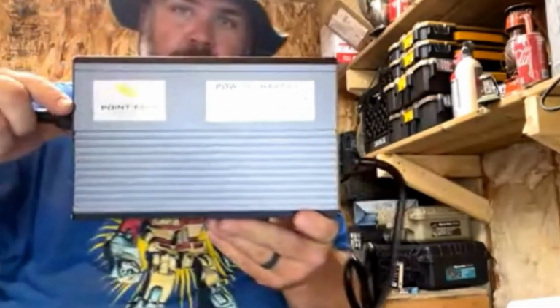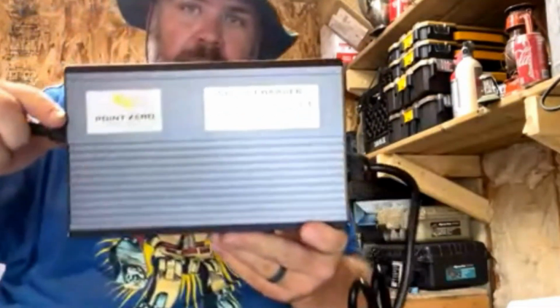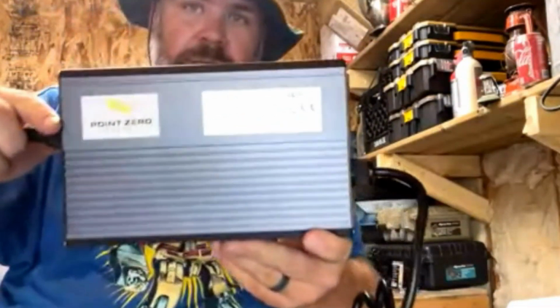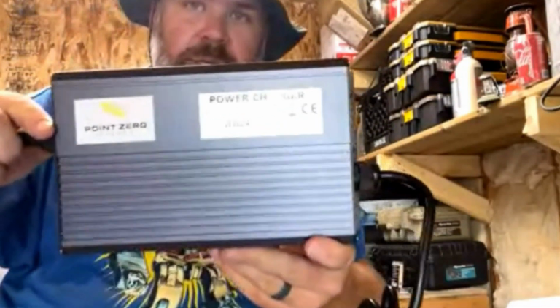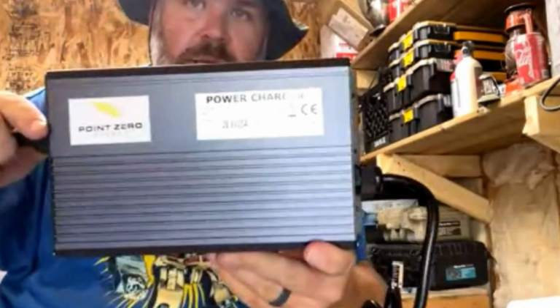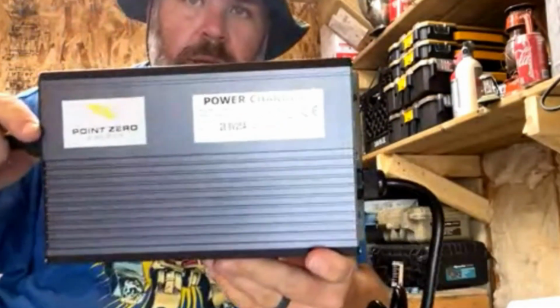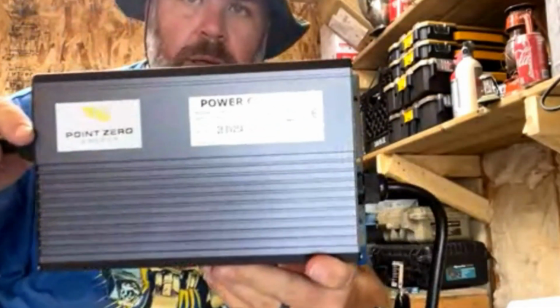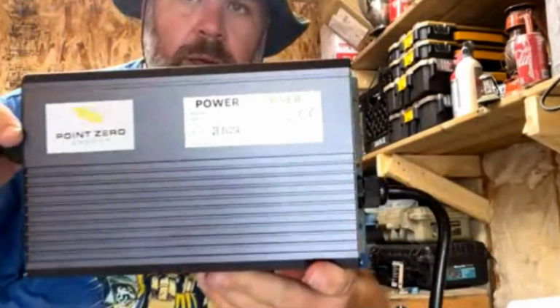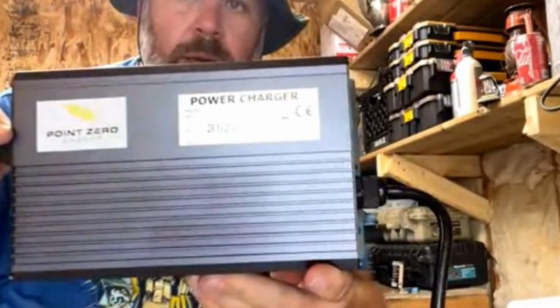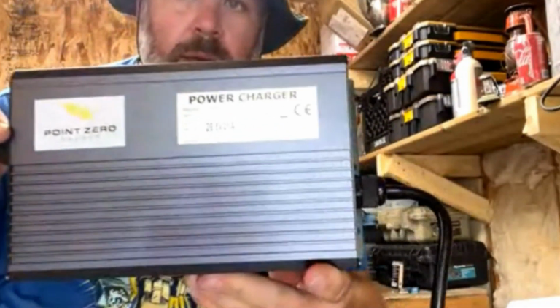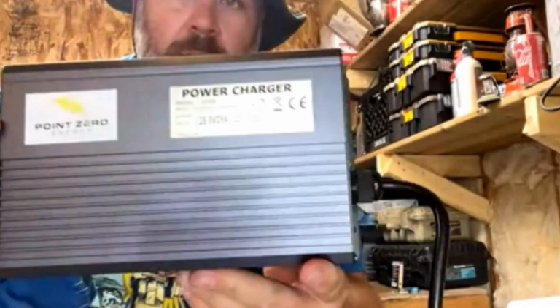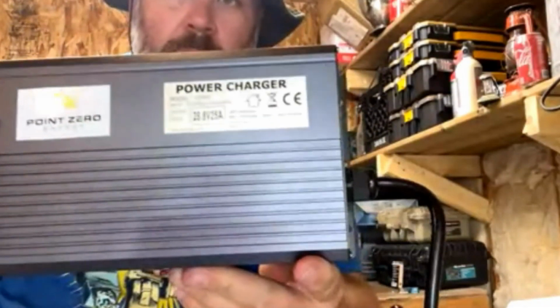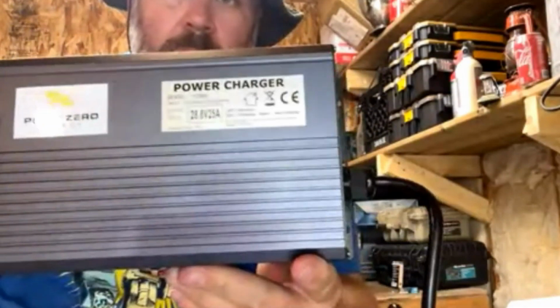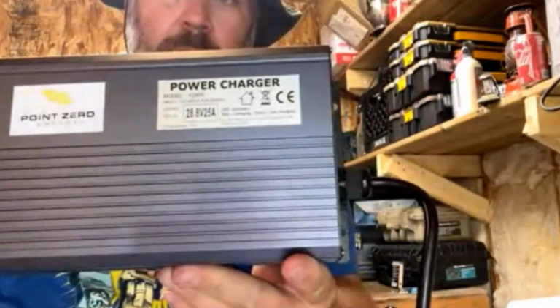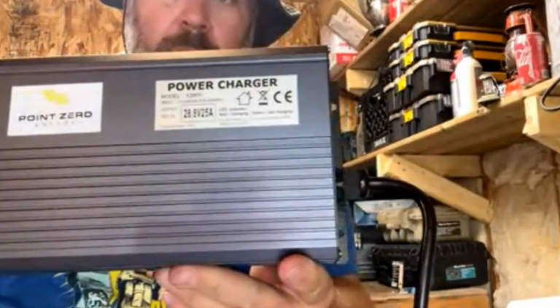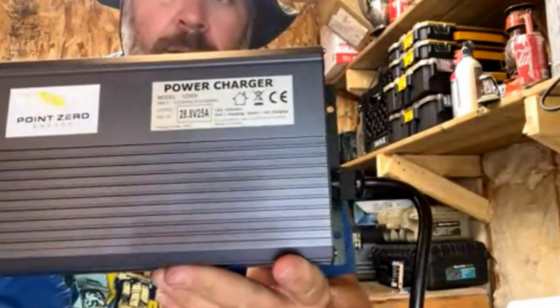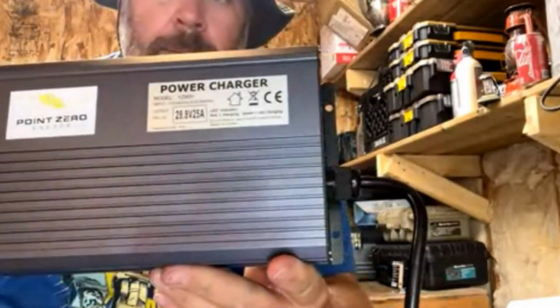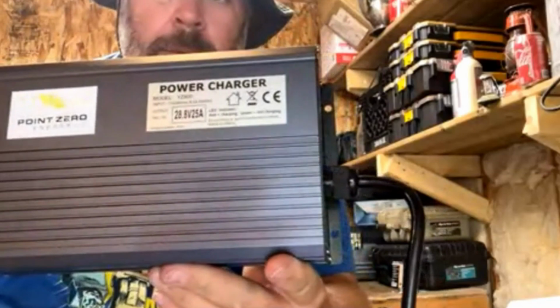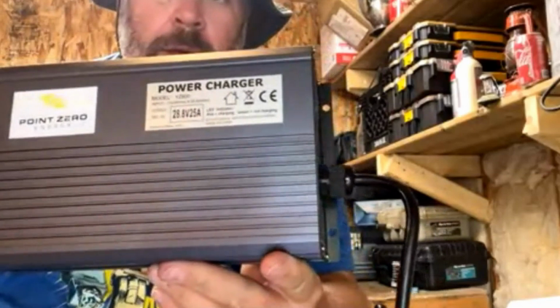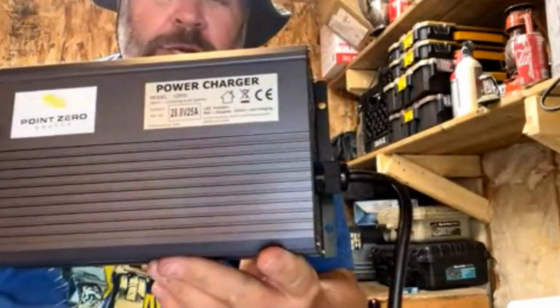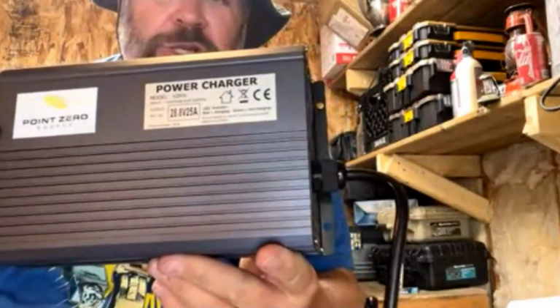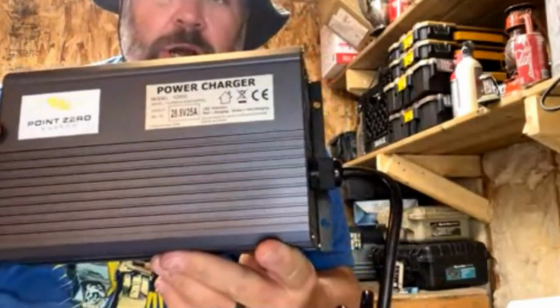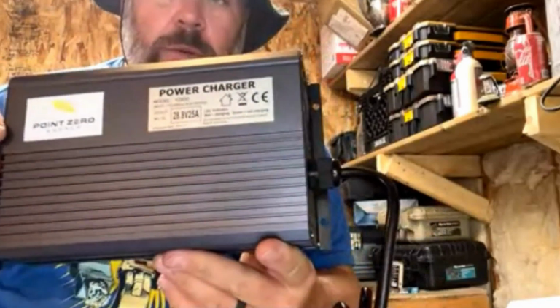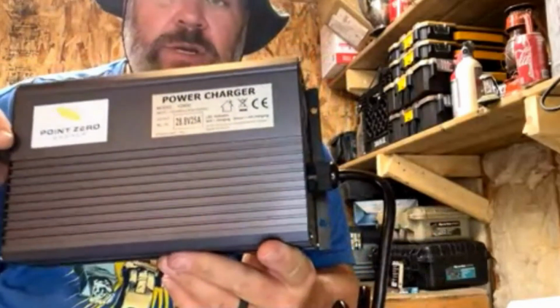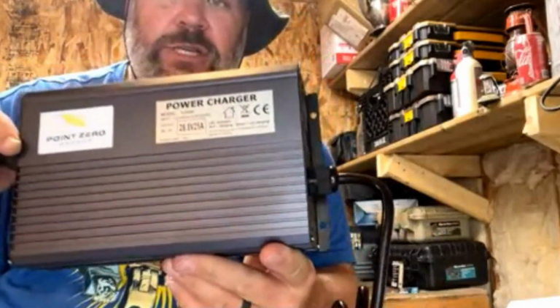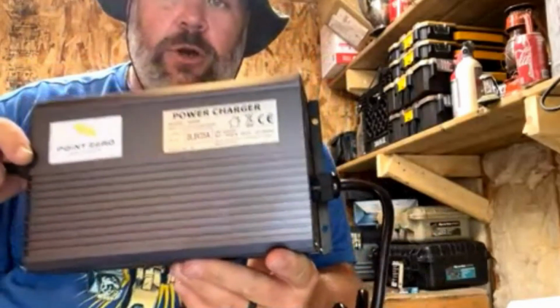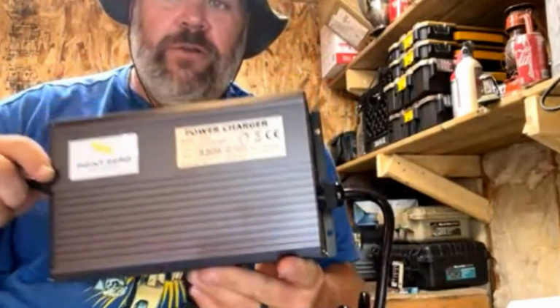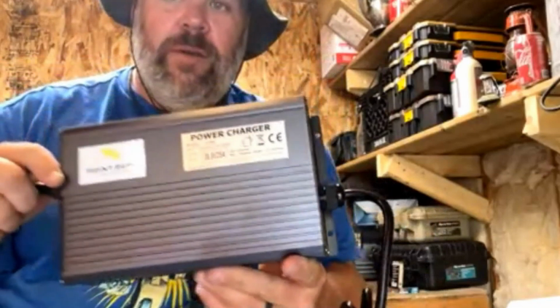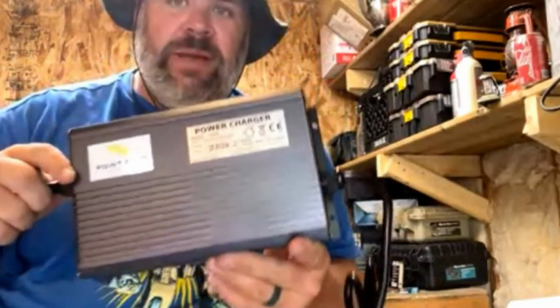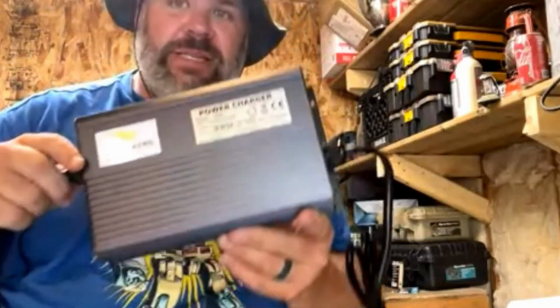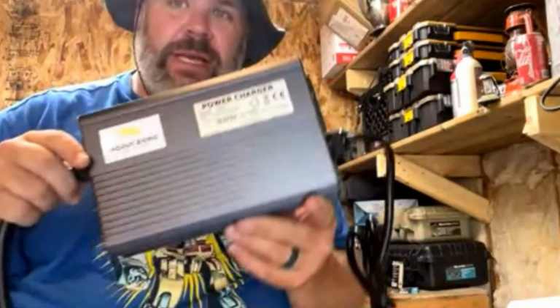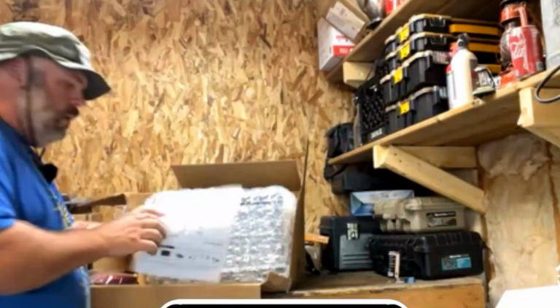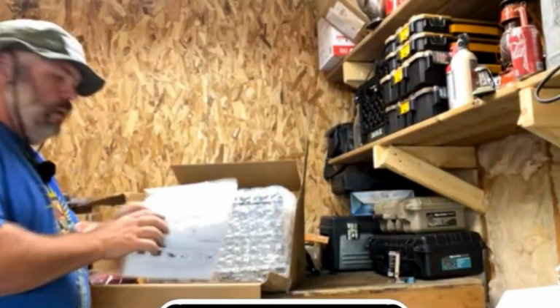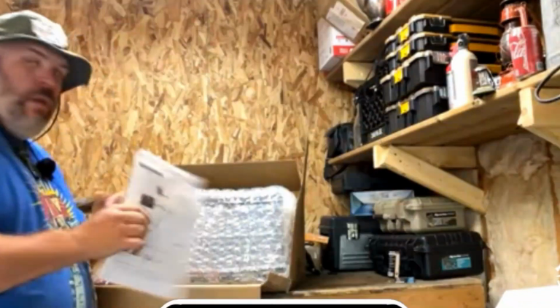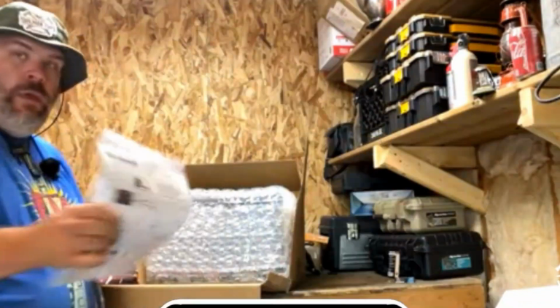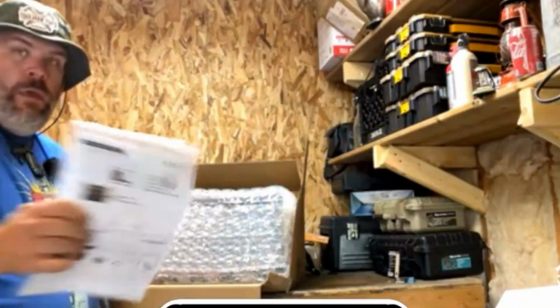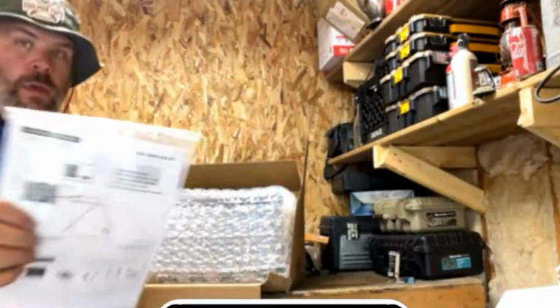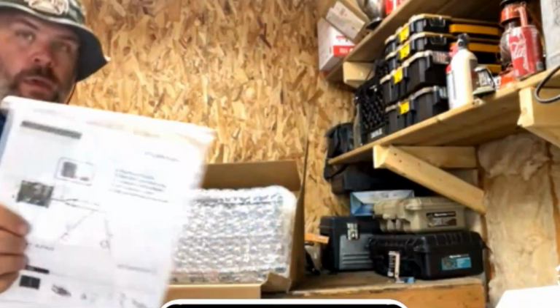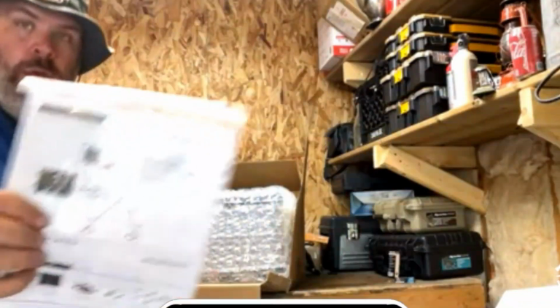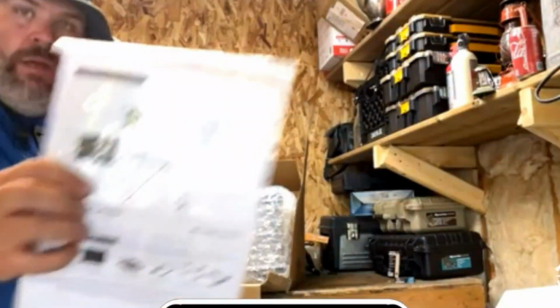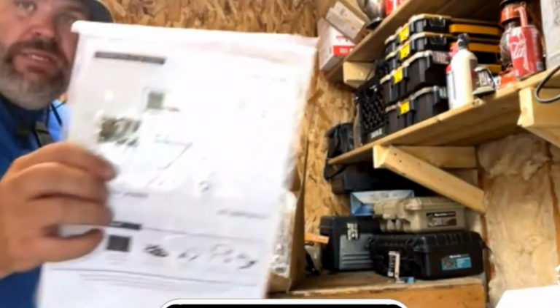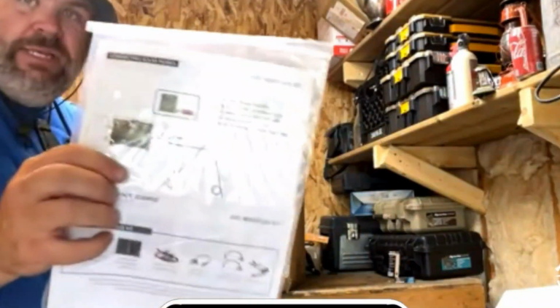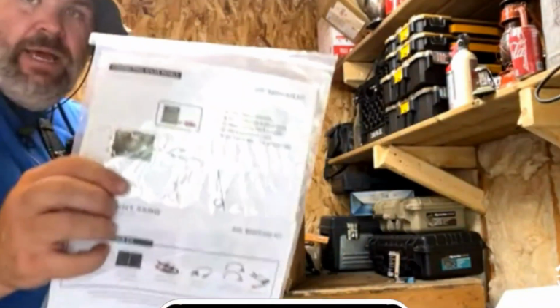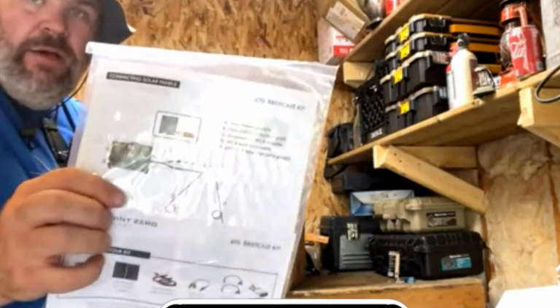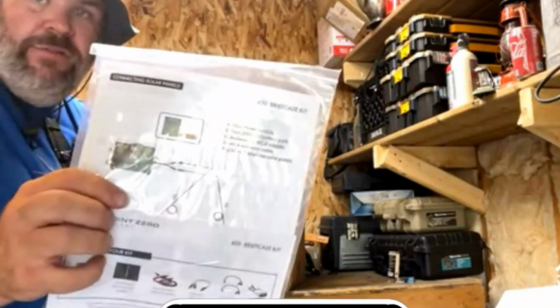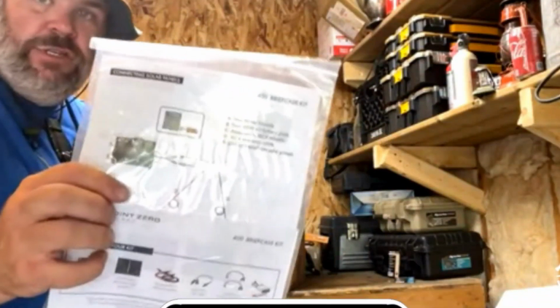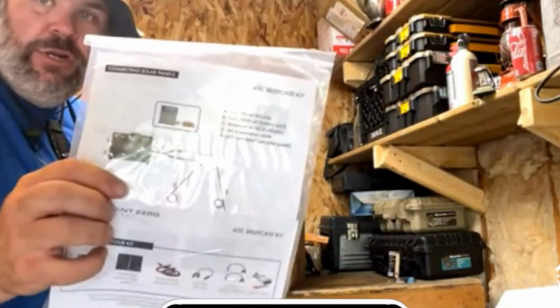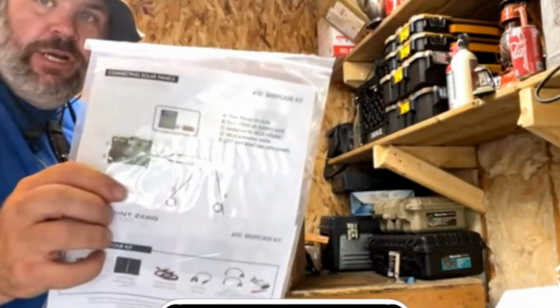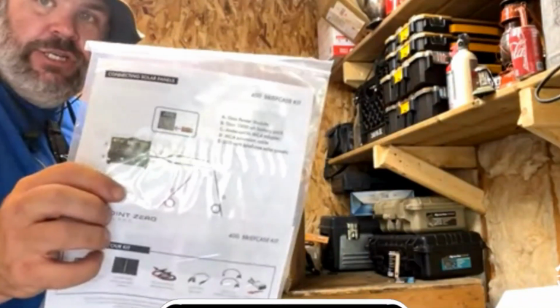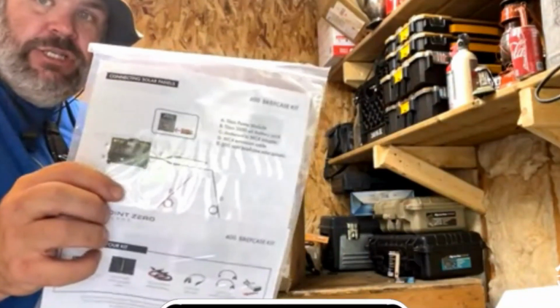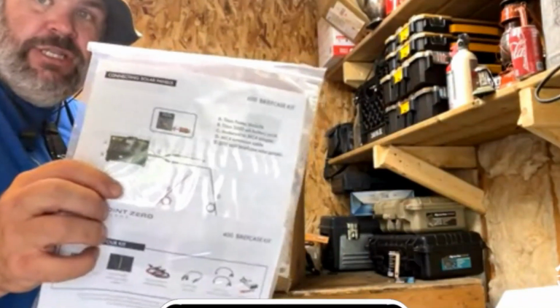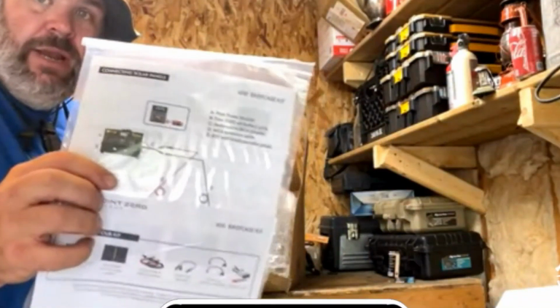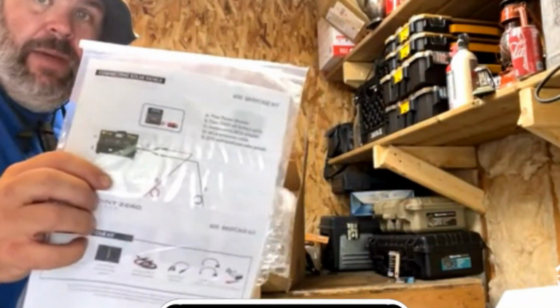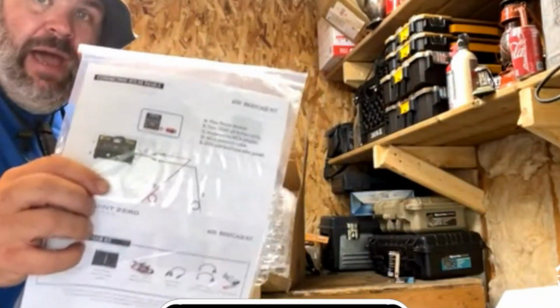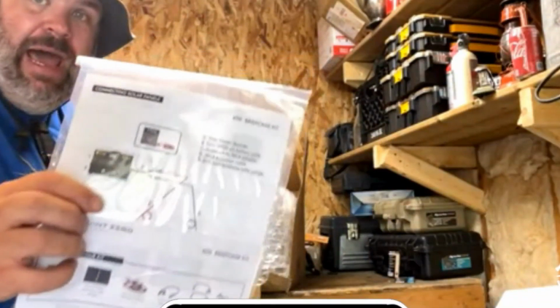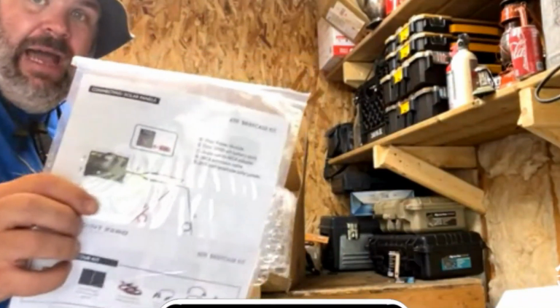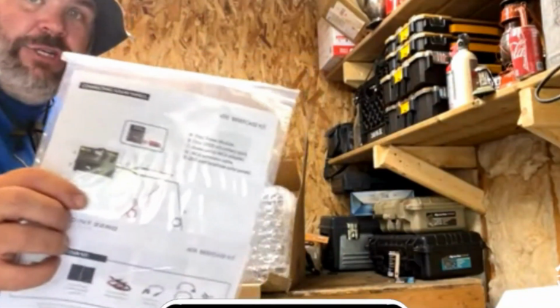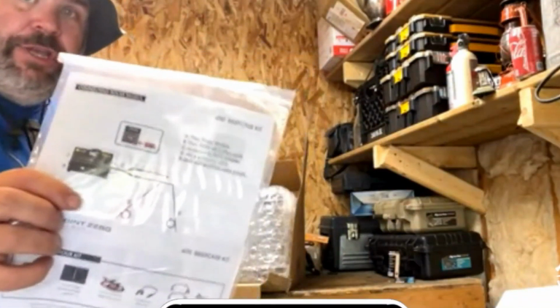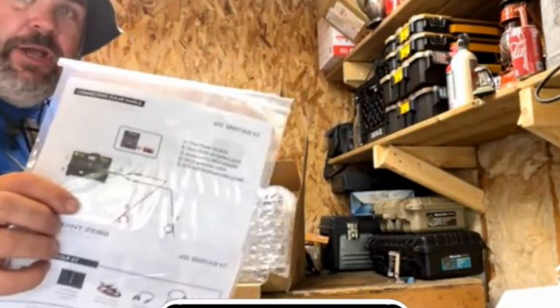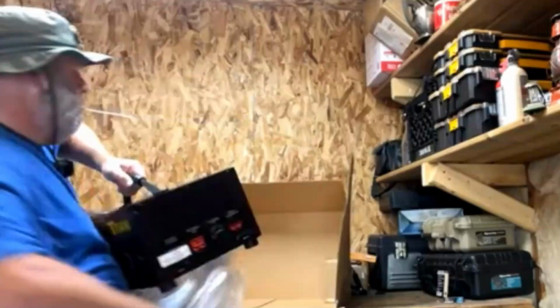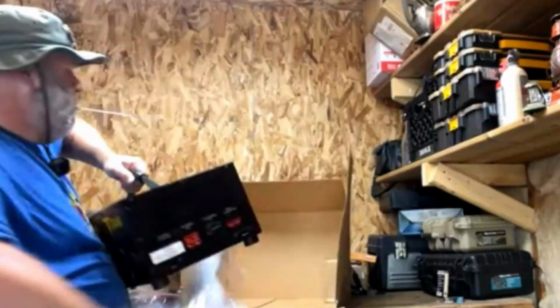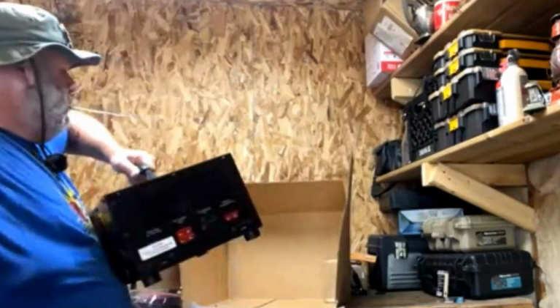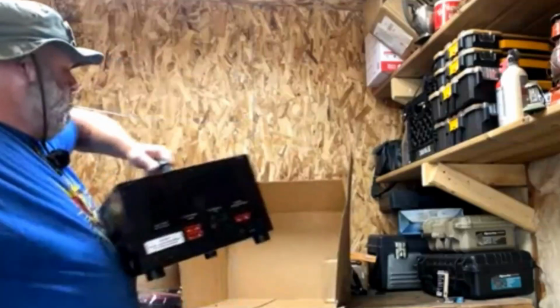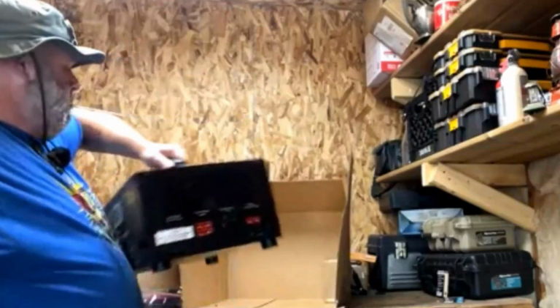There's also a 30-day money-back guarantee. If you're not happy, you pay a 5% restocking fee, ship it back to them, and you'll get your money back.